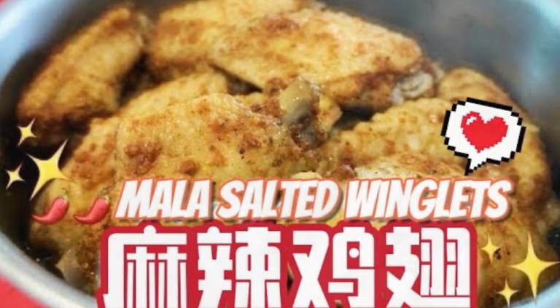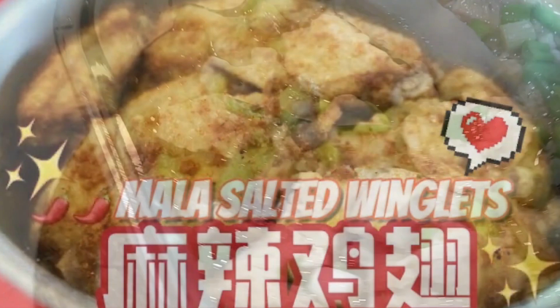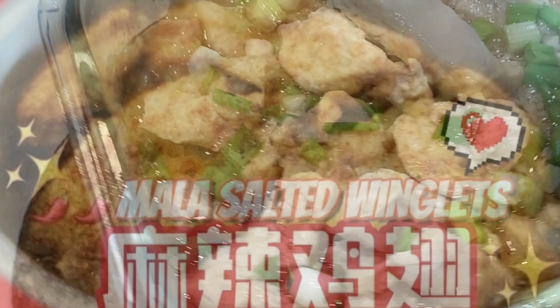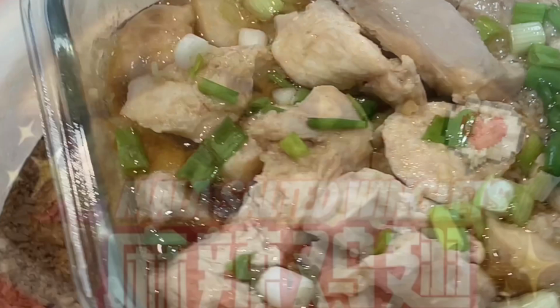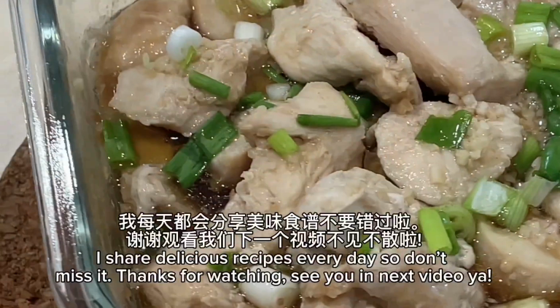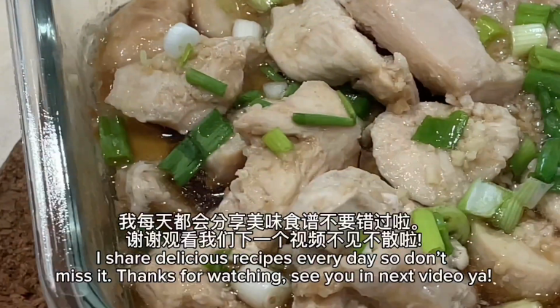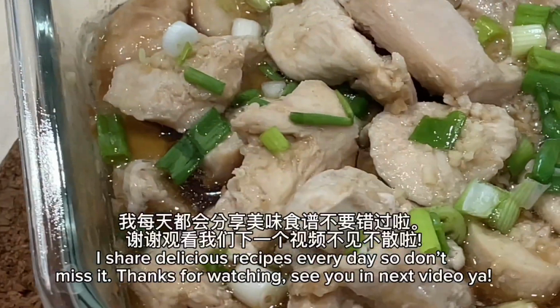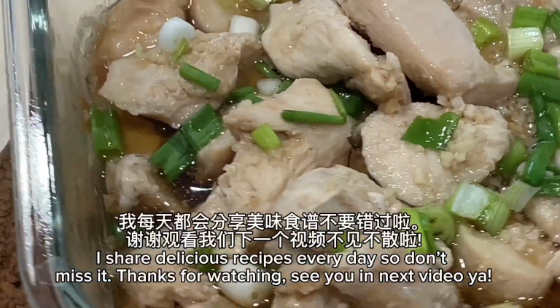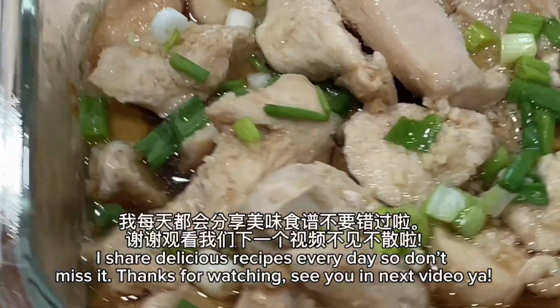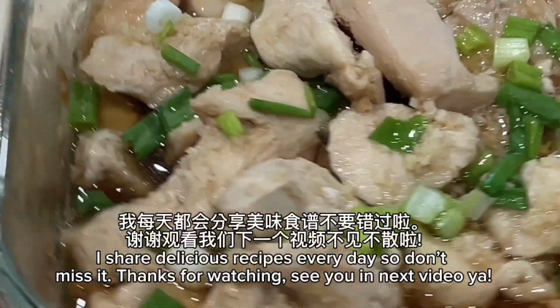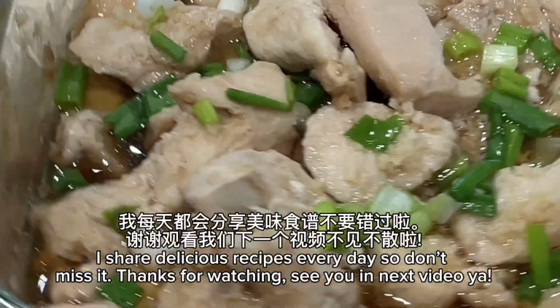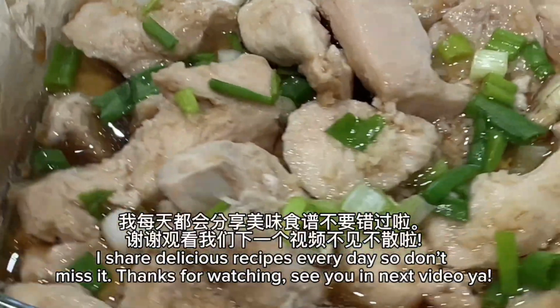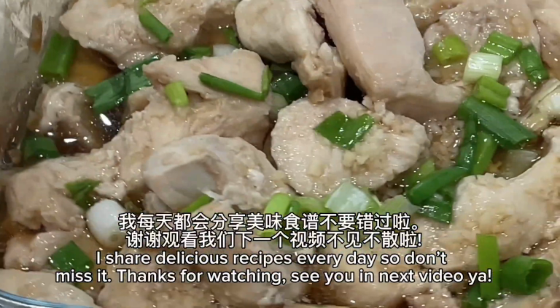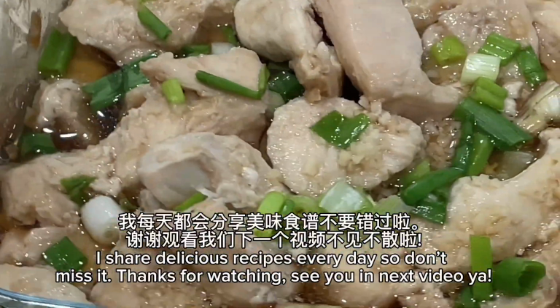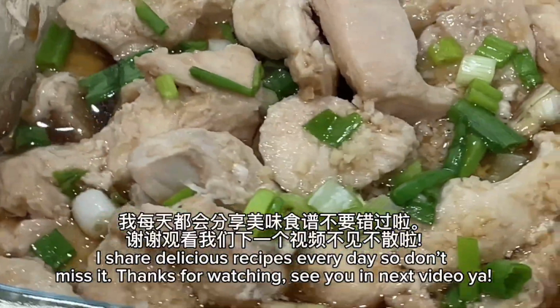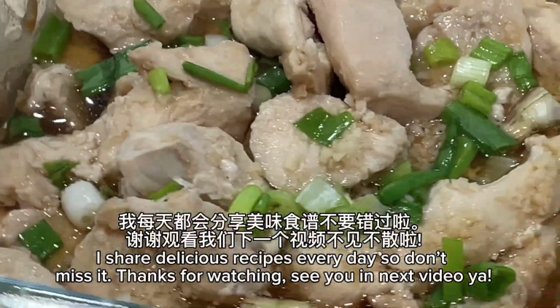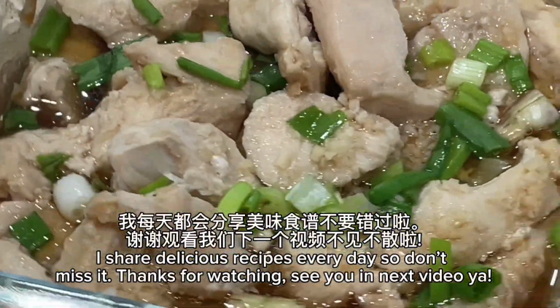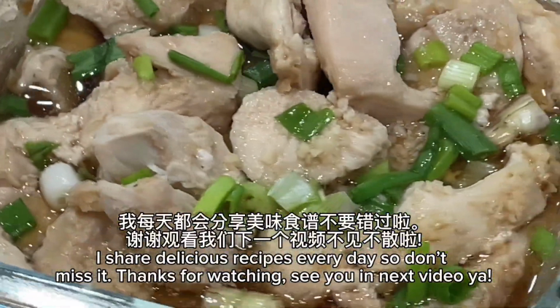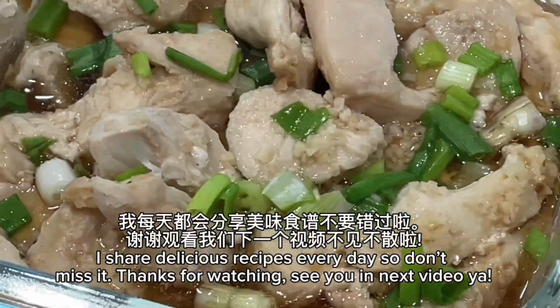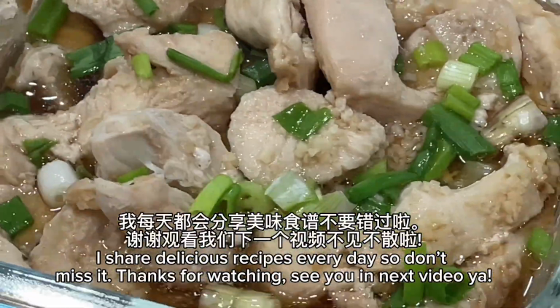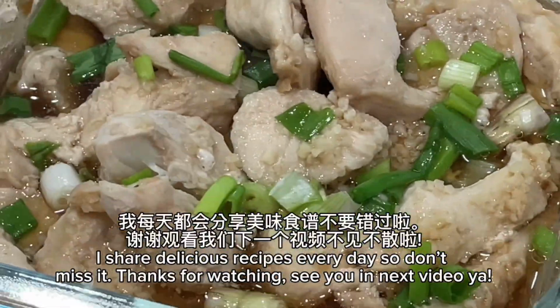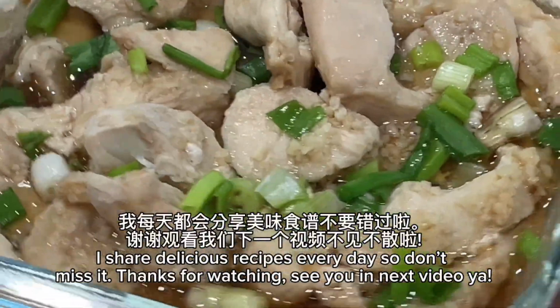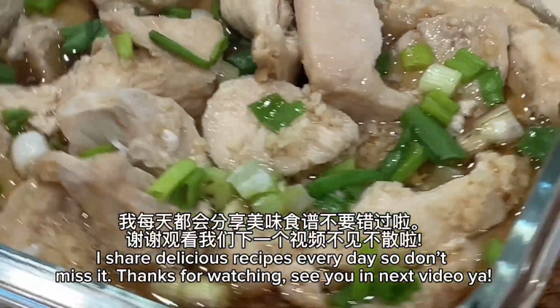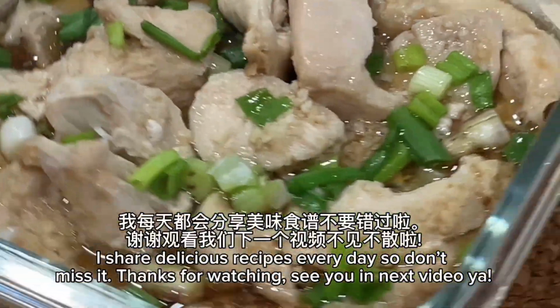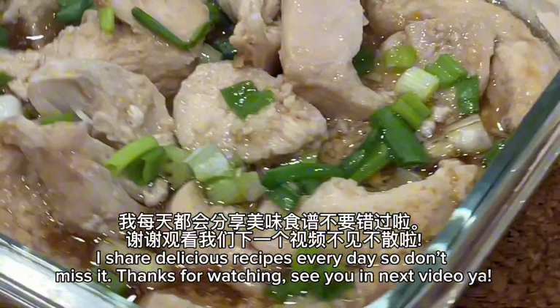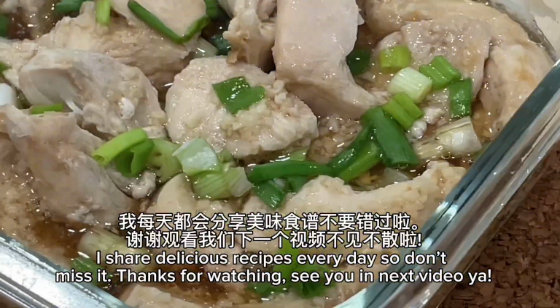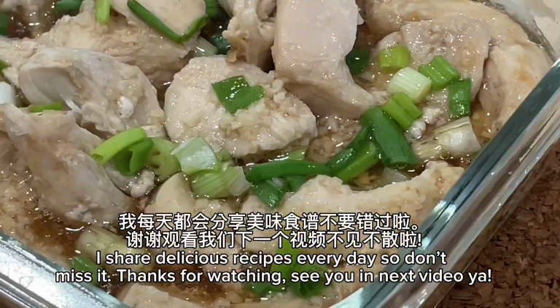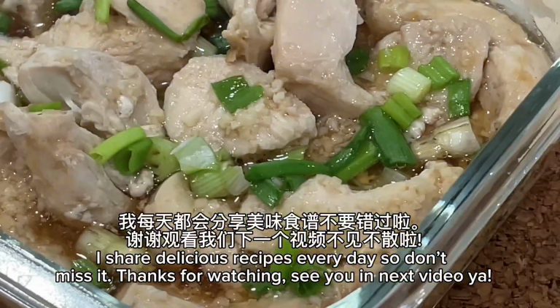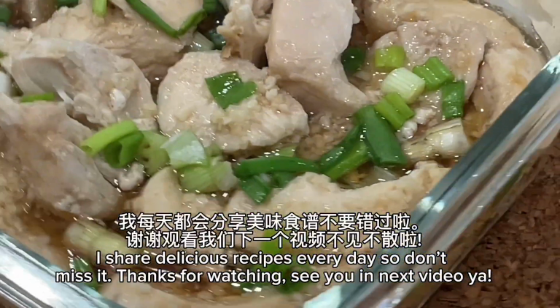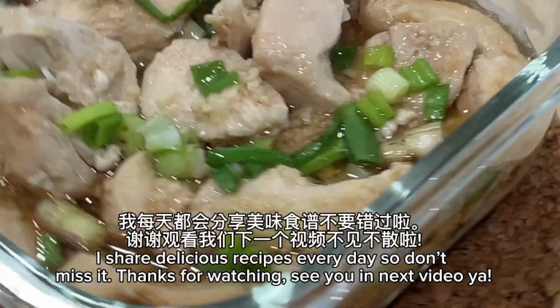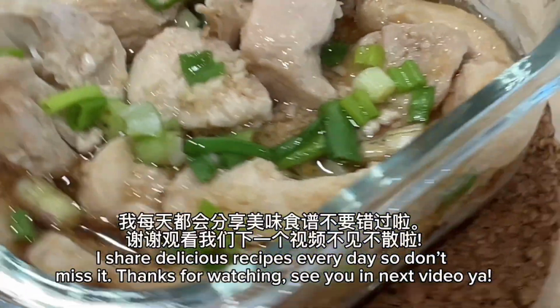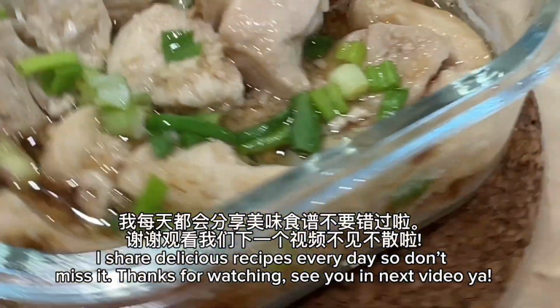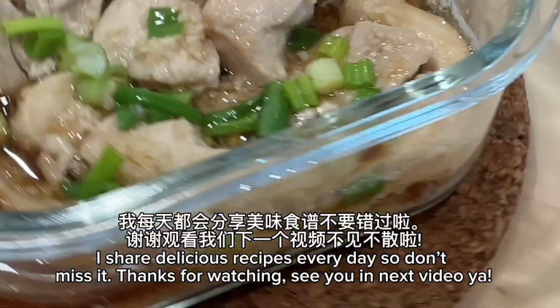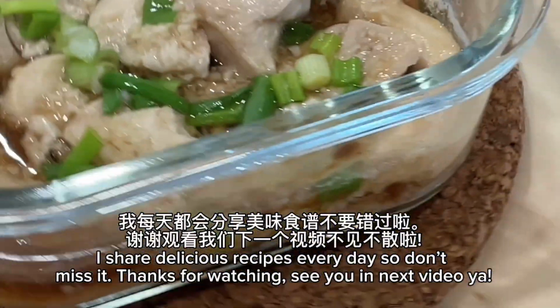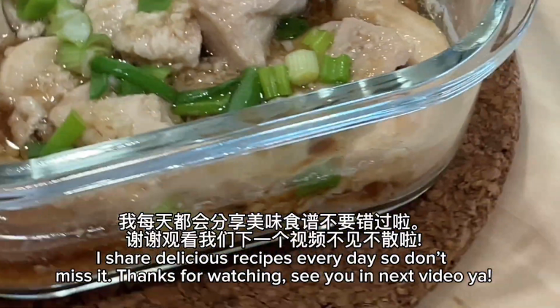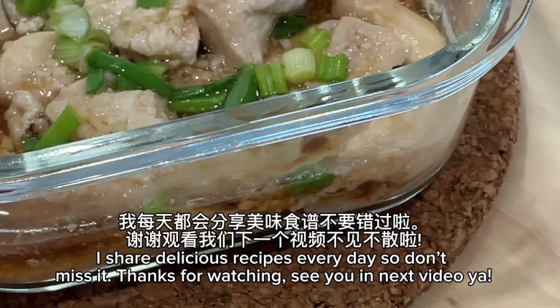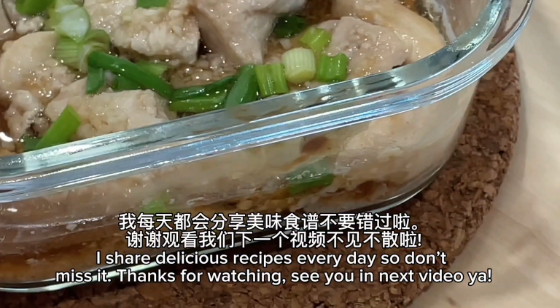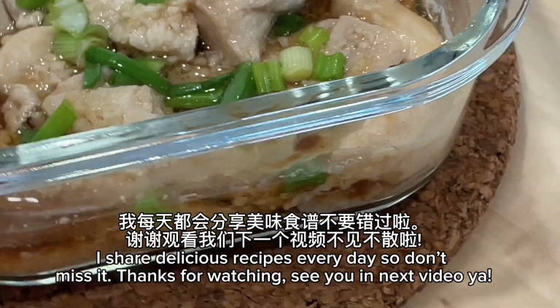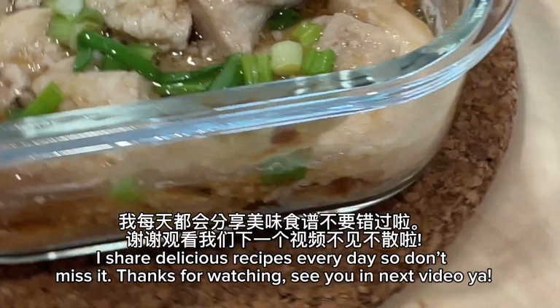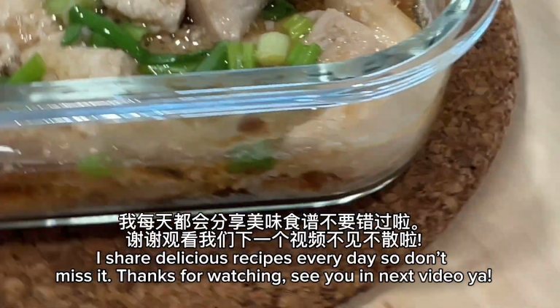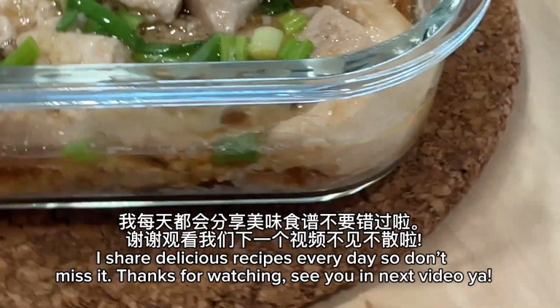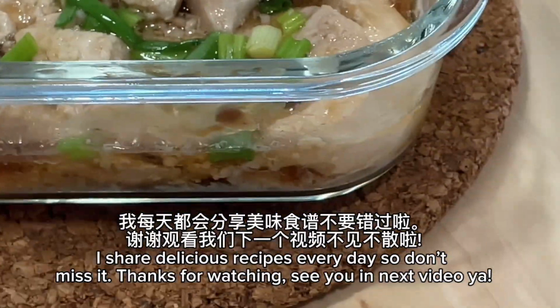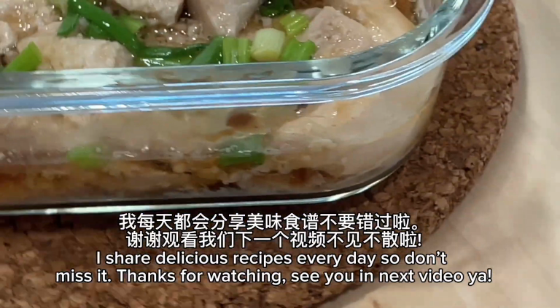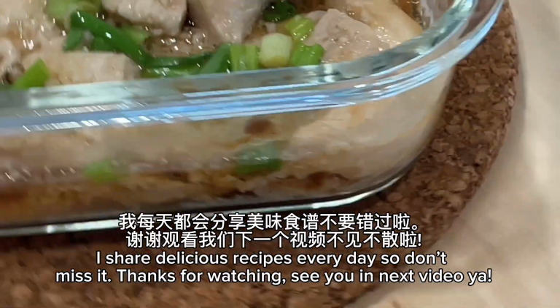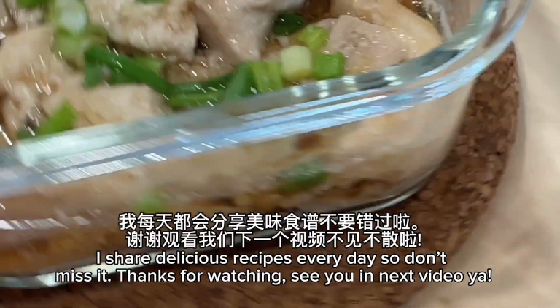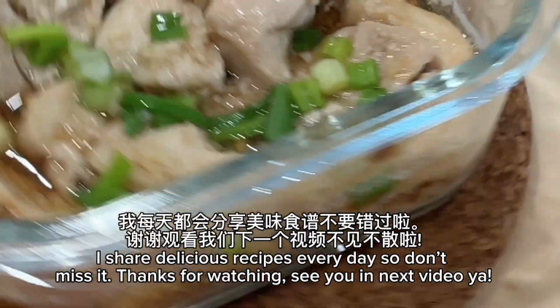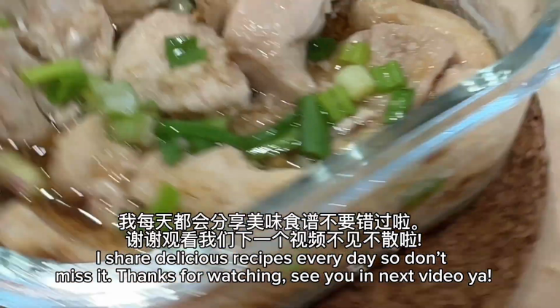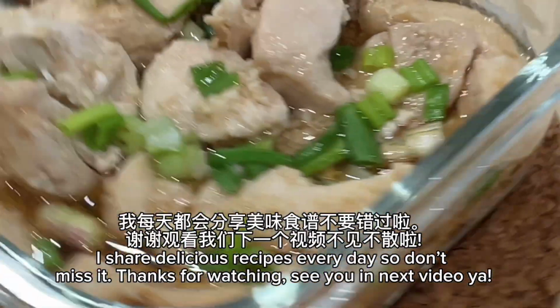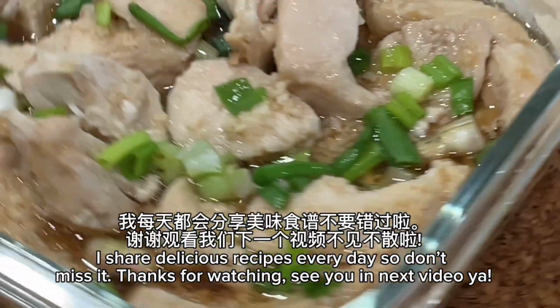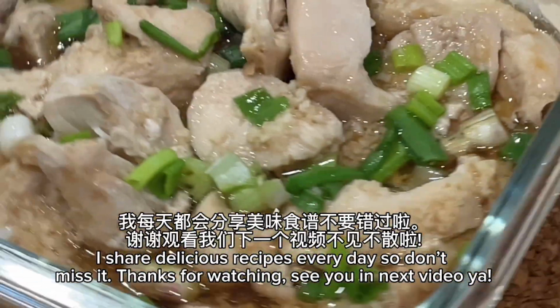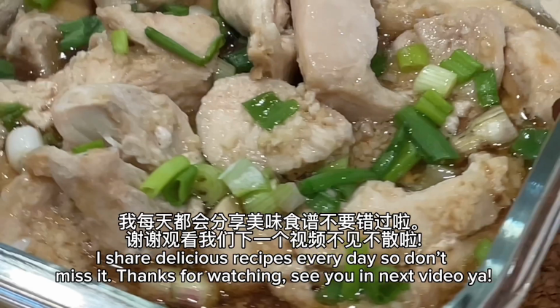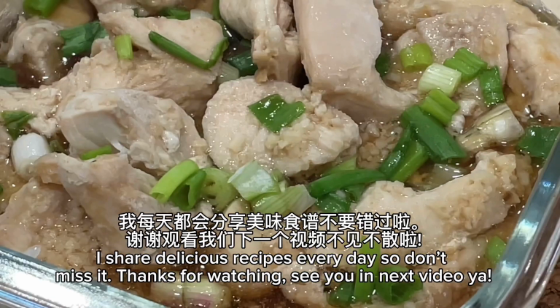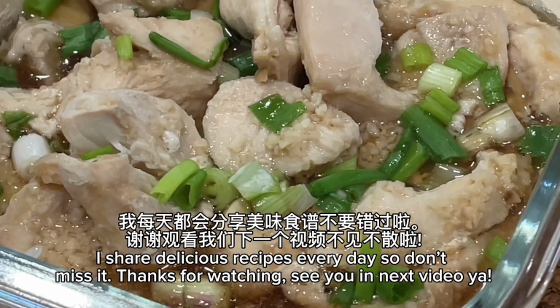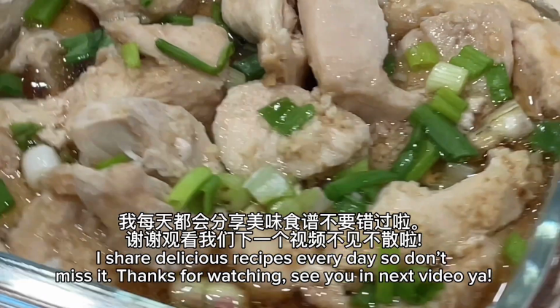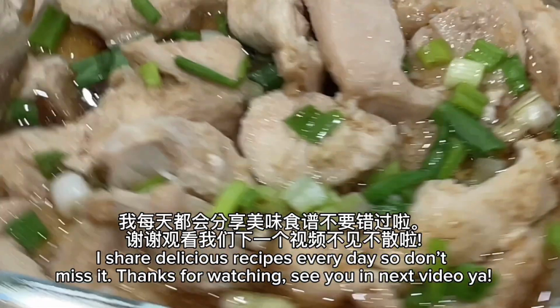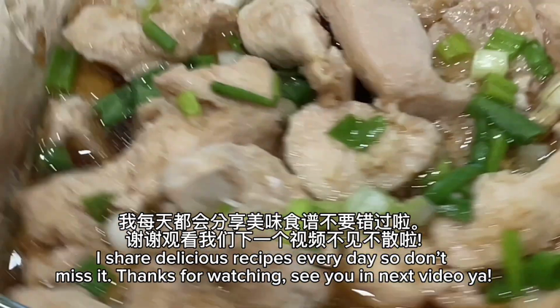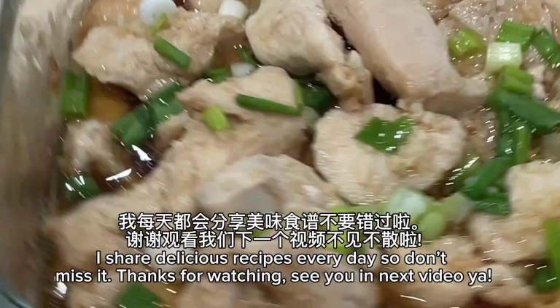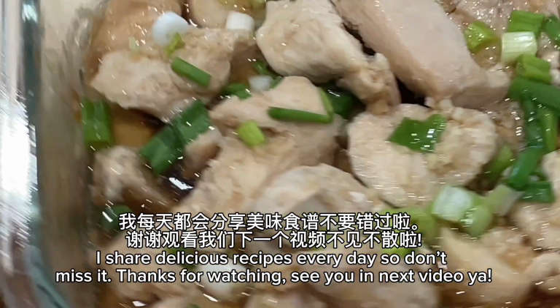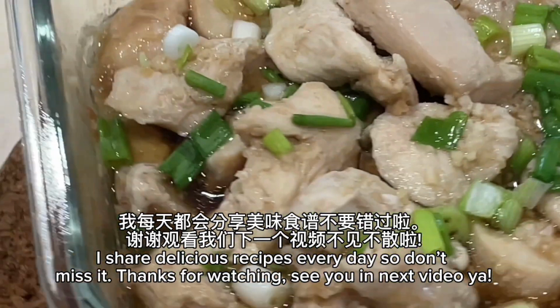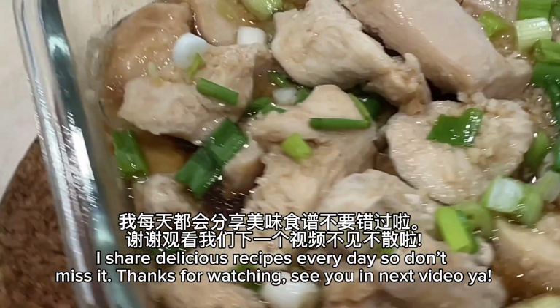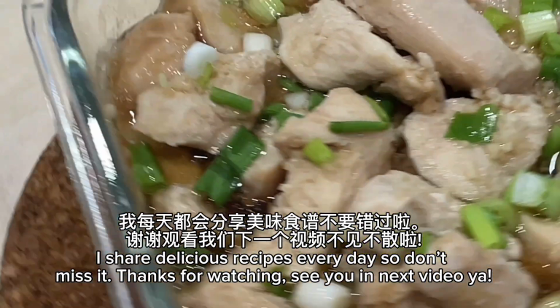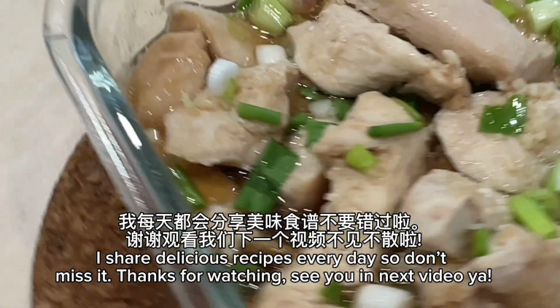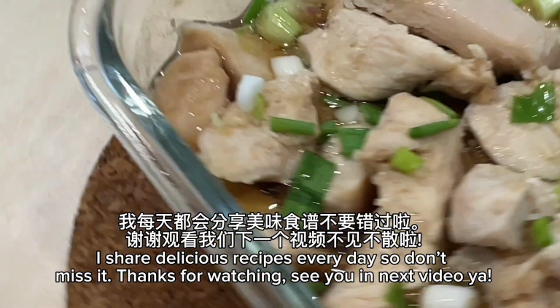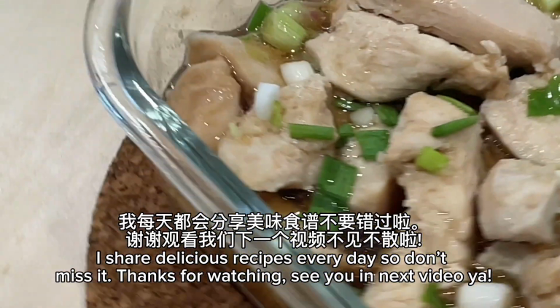I share delicious recipes every day, so don't miss it. See you in the next video, y'all.